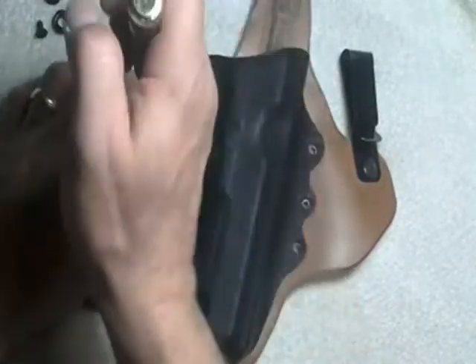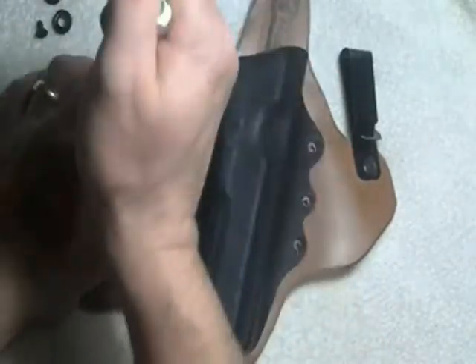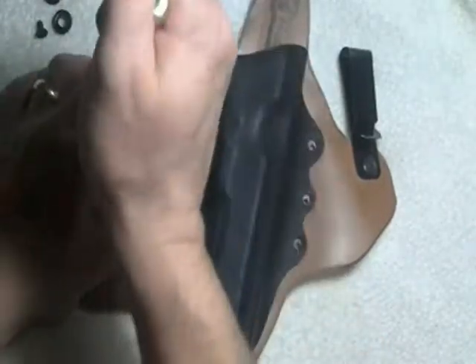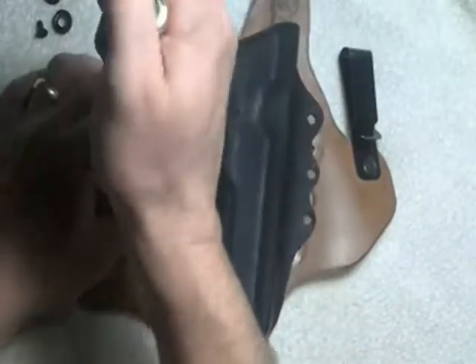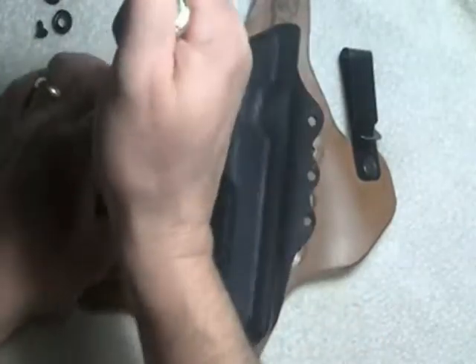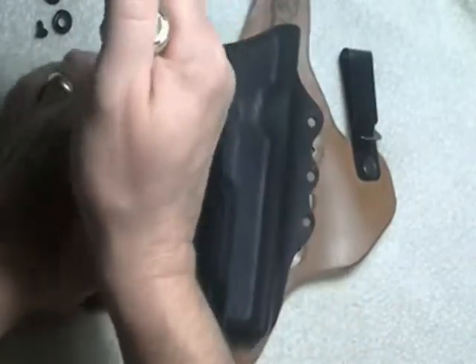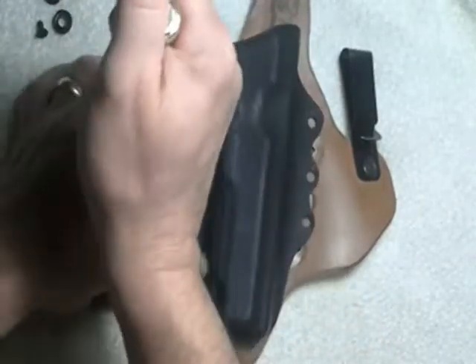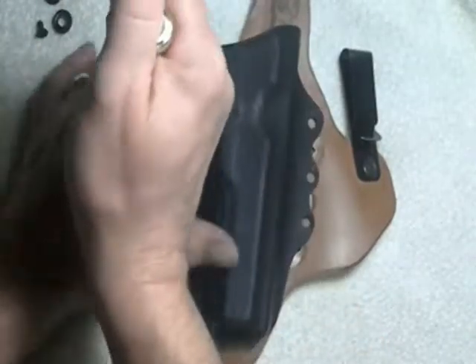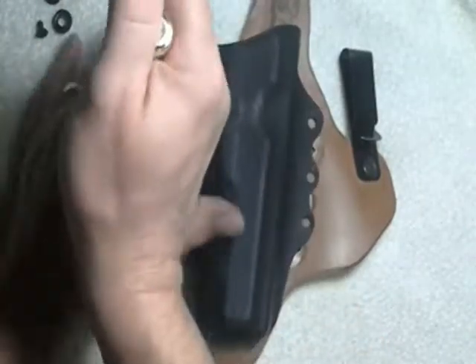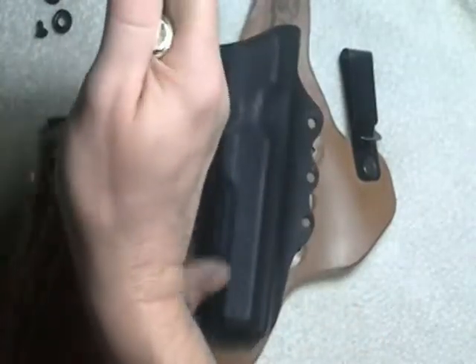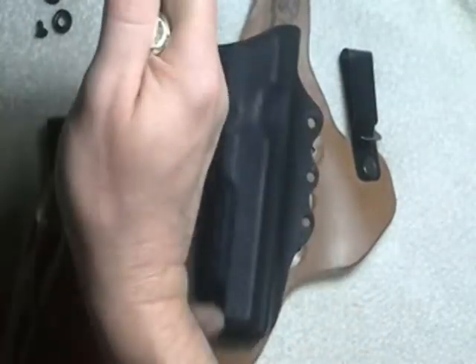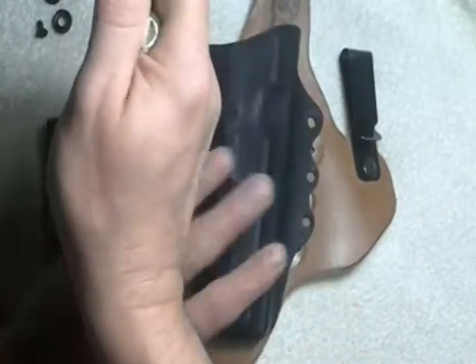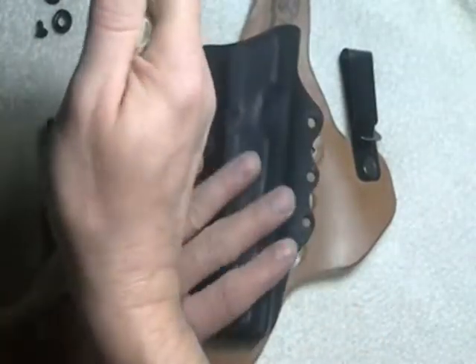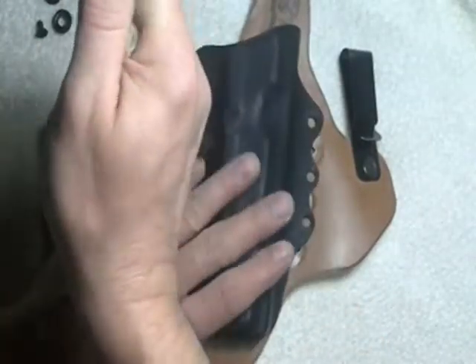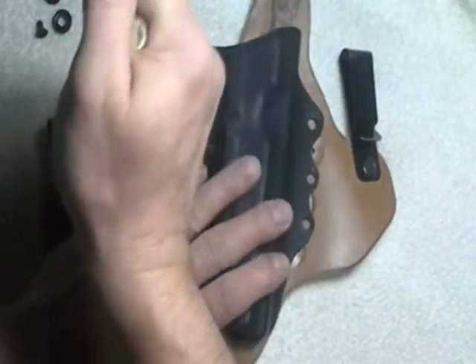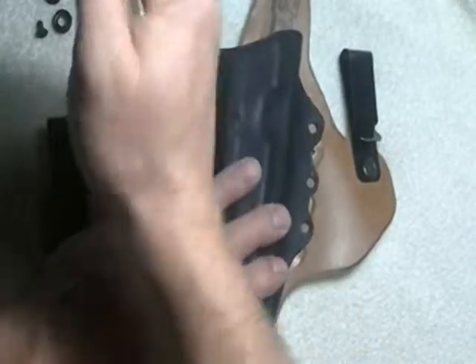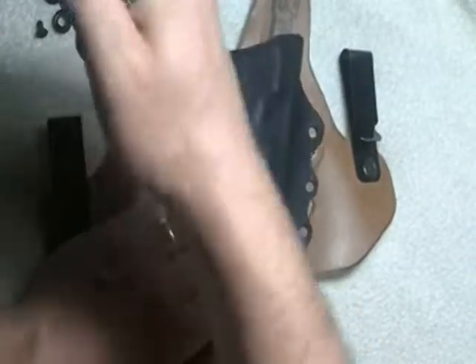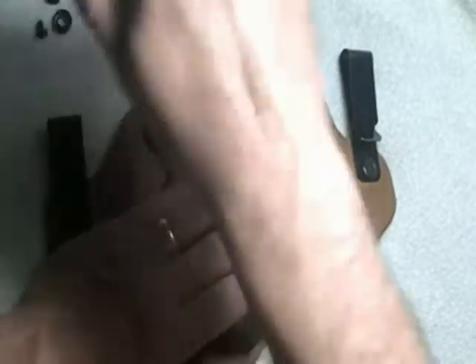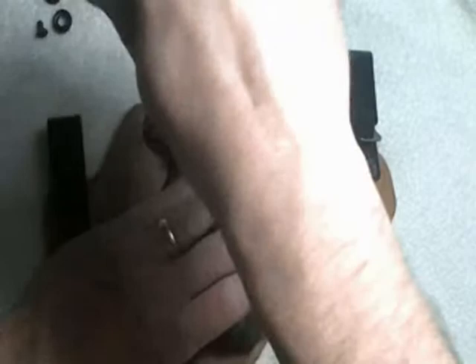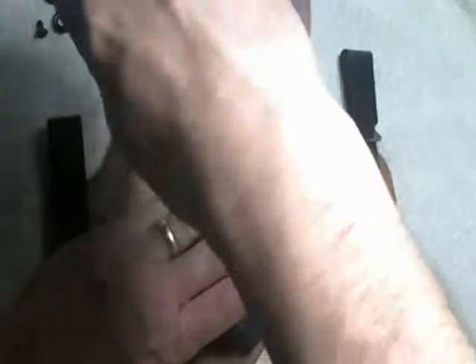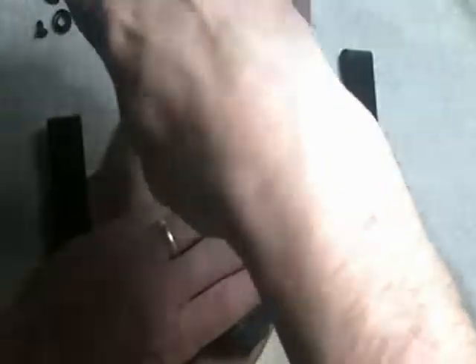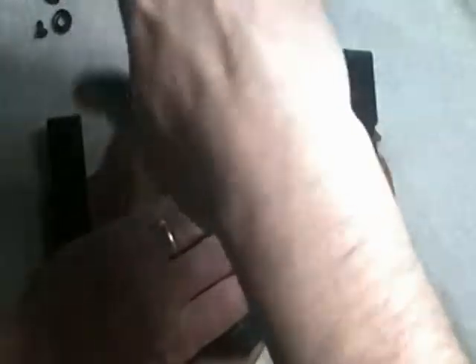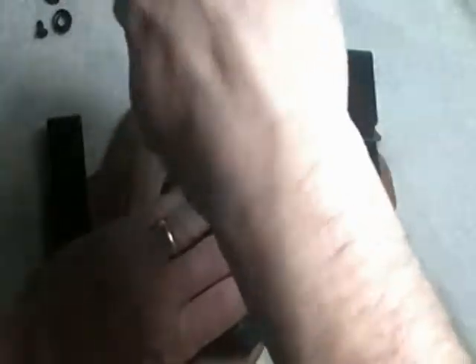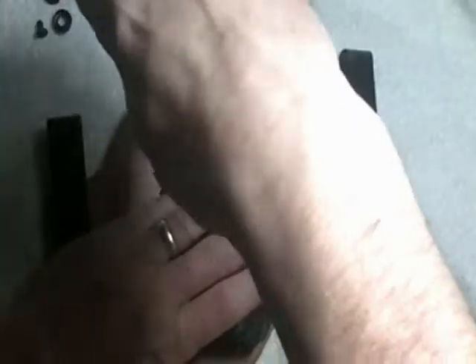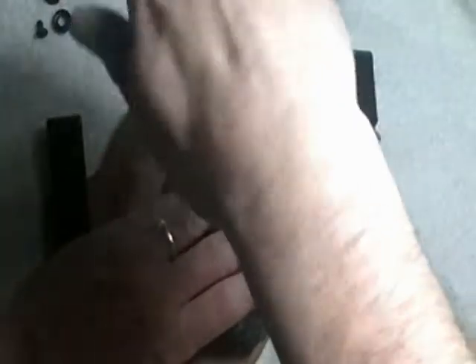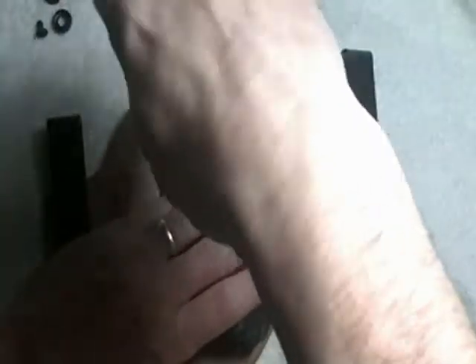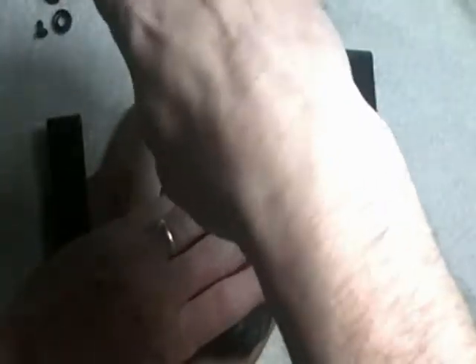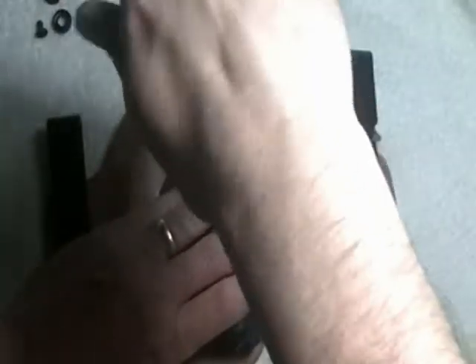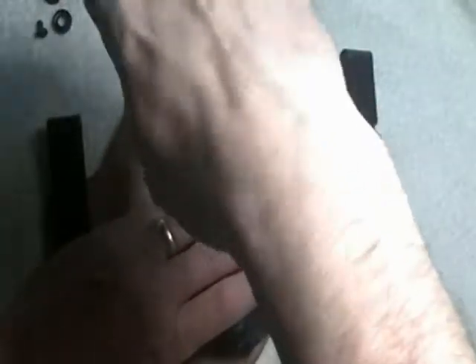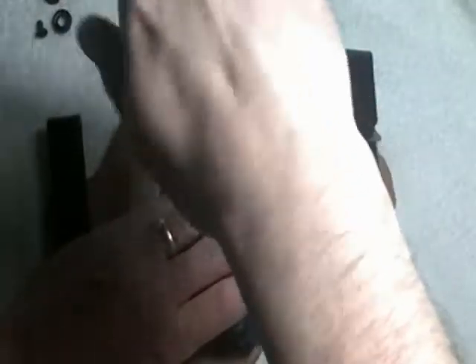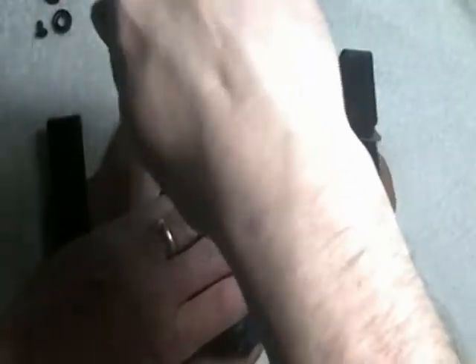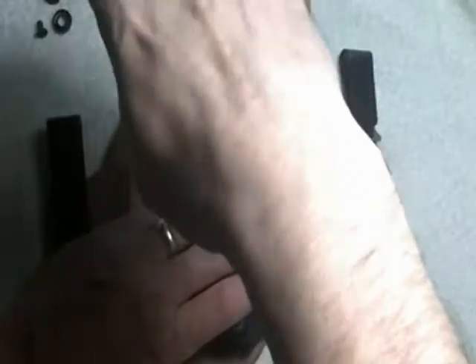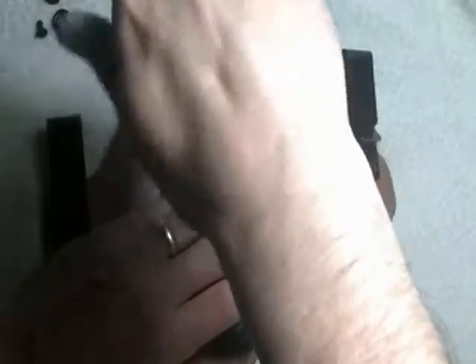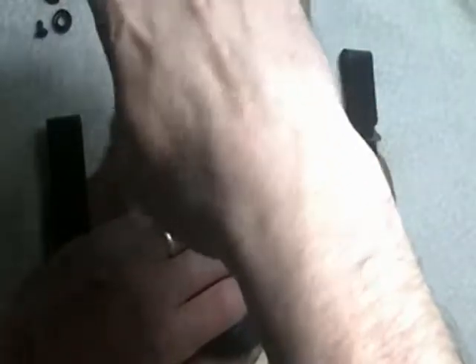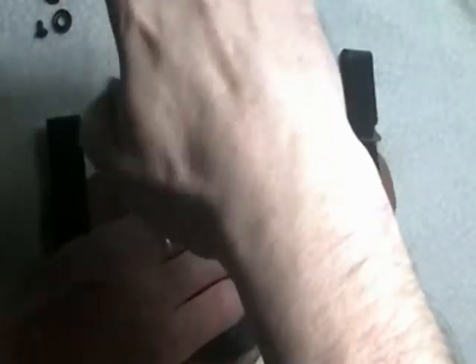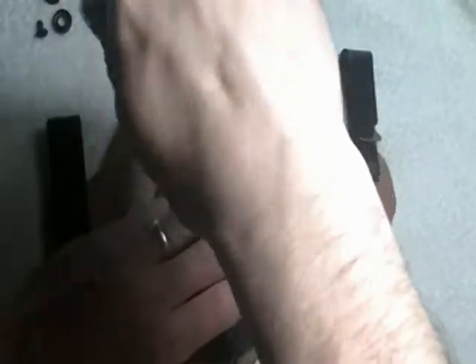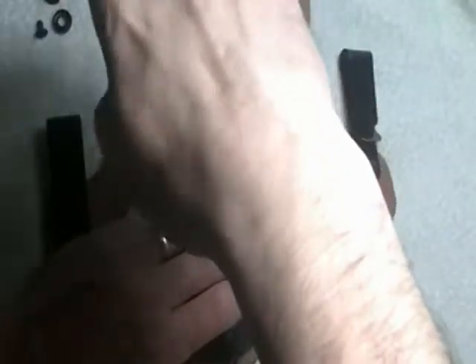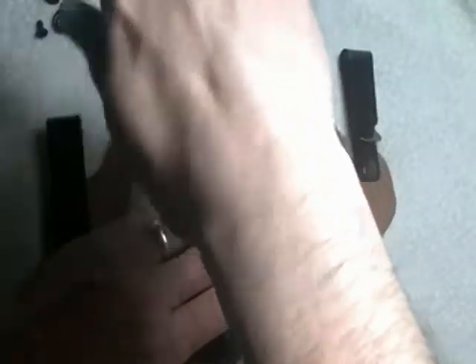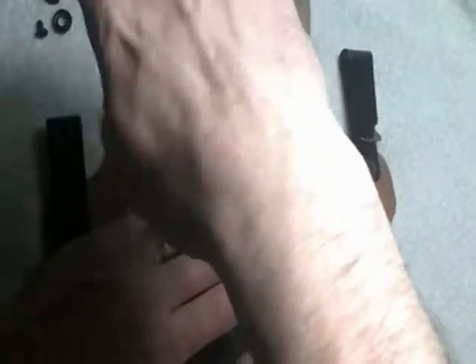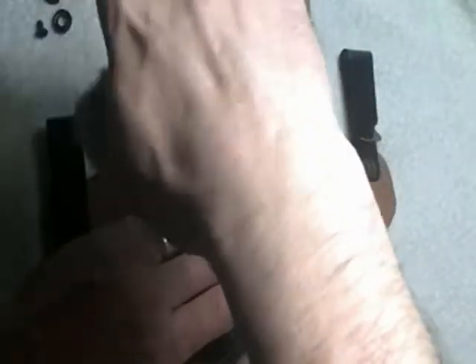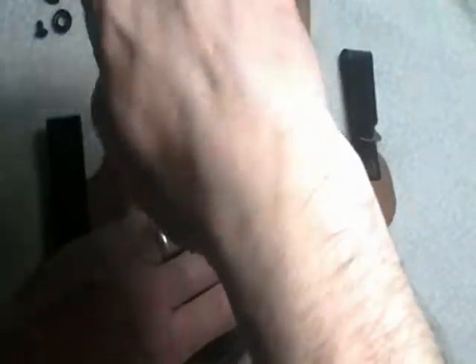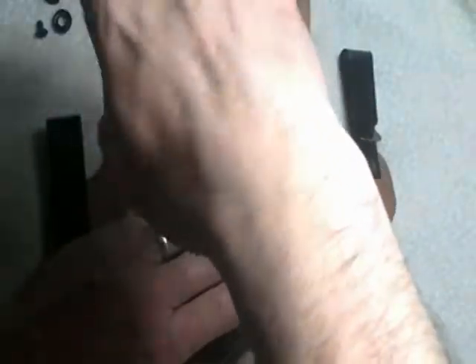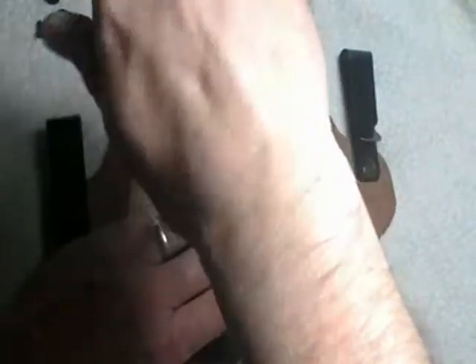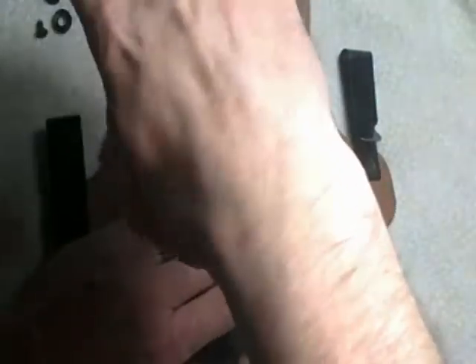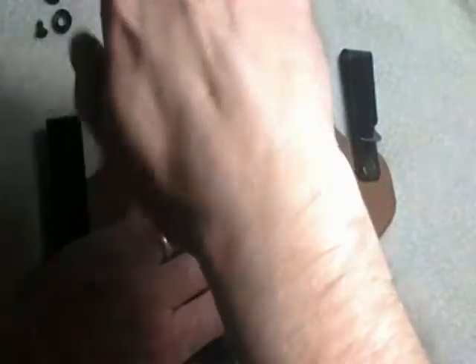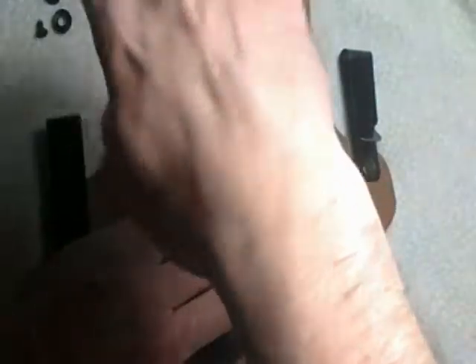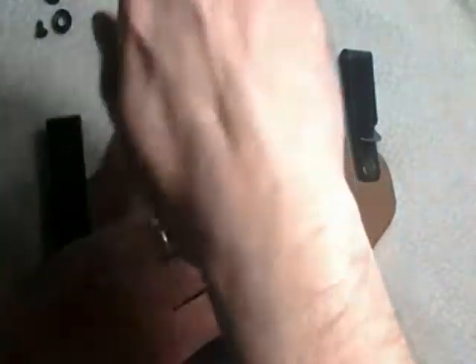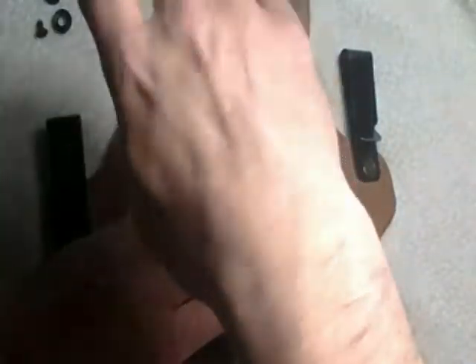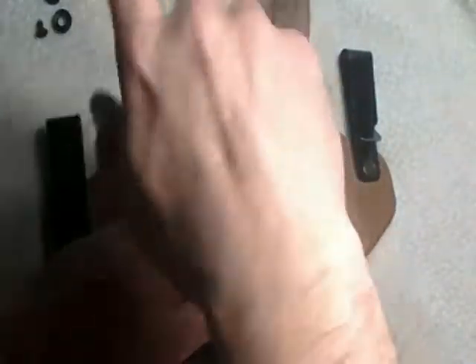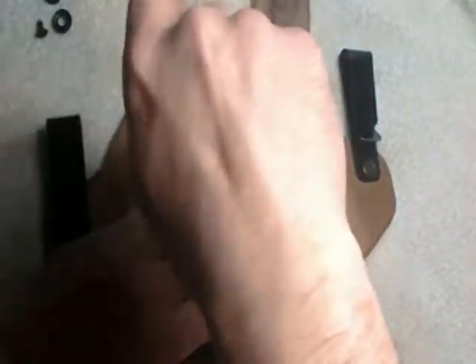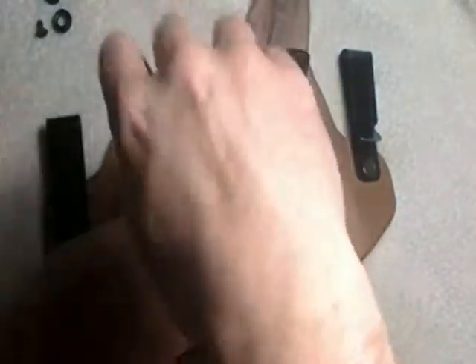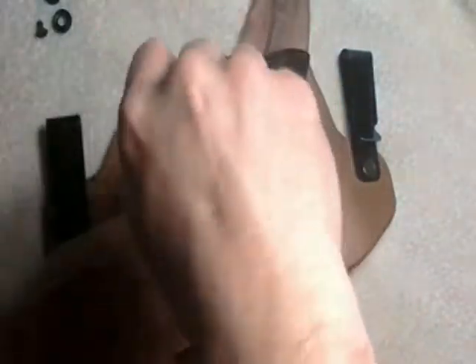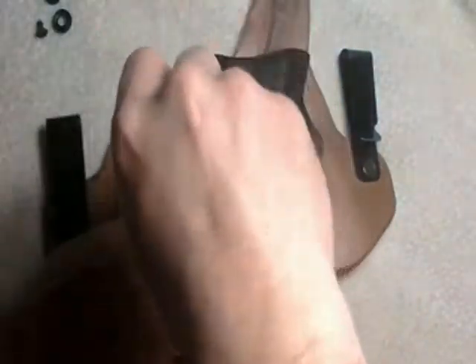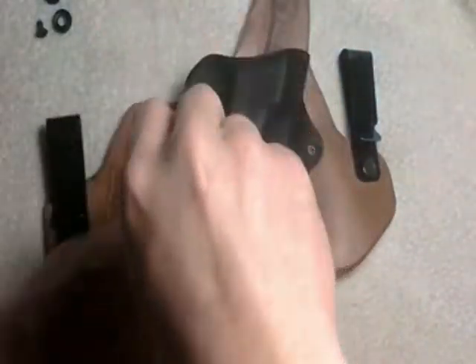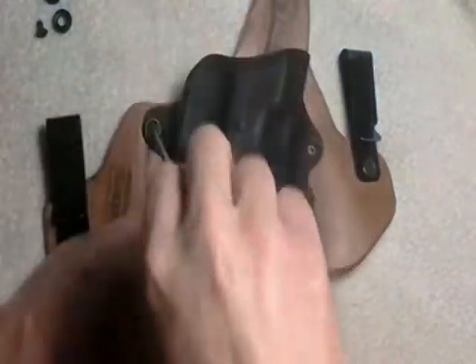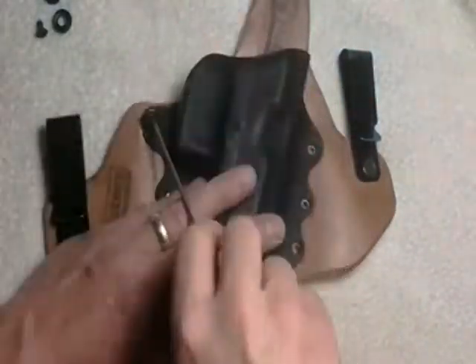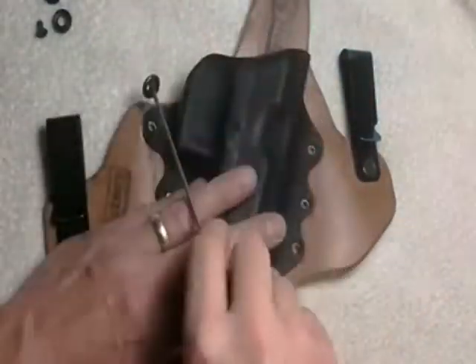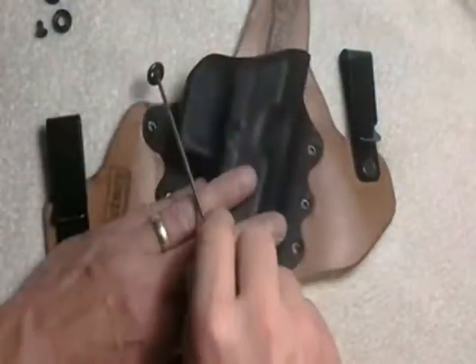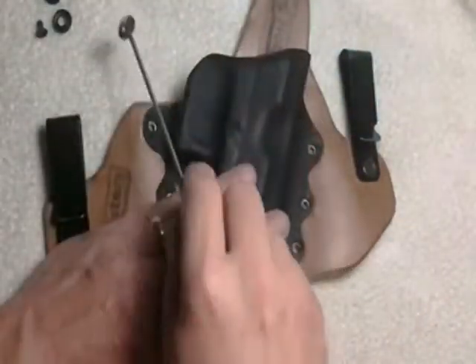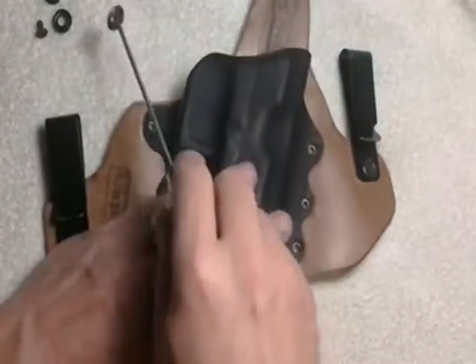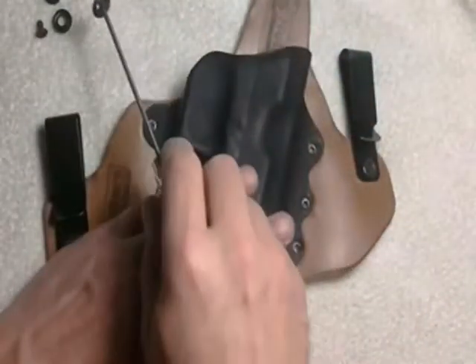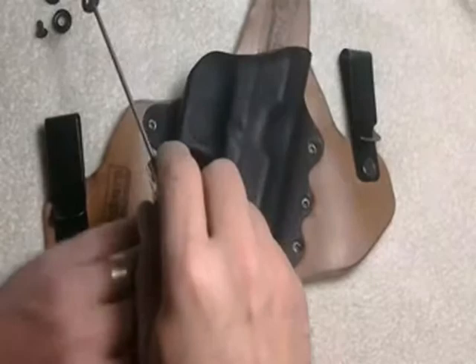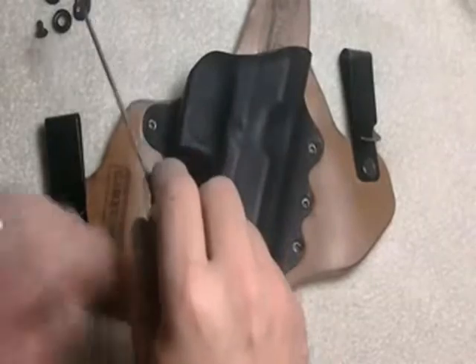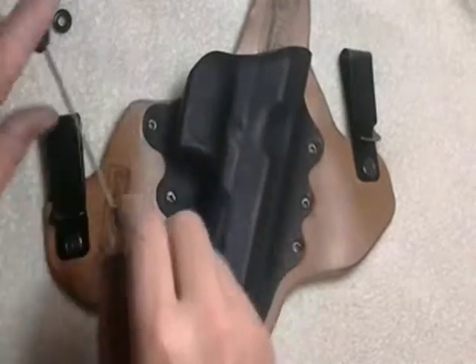Six screws. The plus to the new ones is they don't come with these silly washers, so it's one less thing you have to worry about.